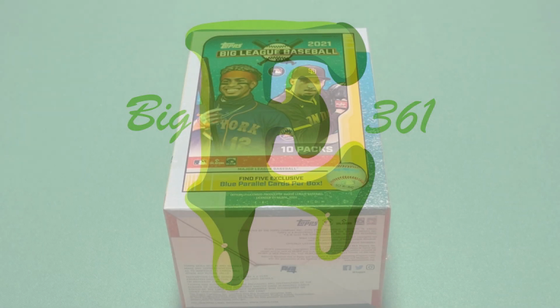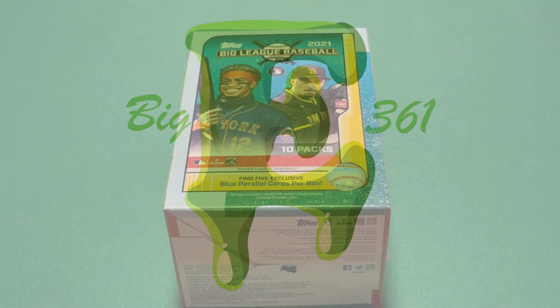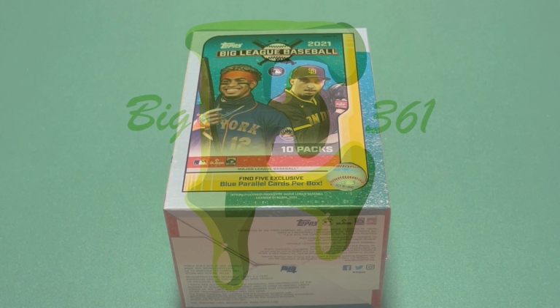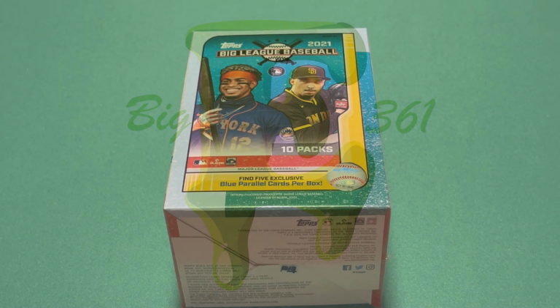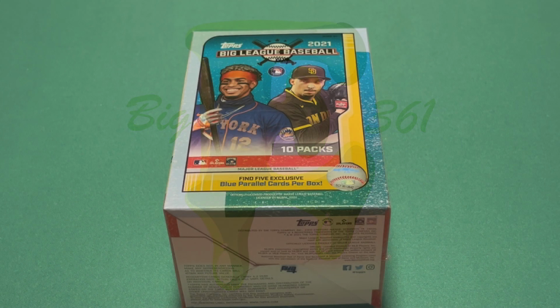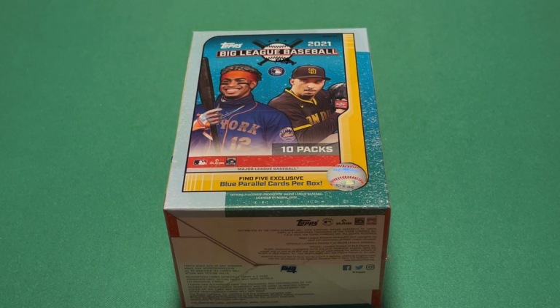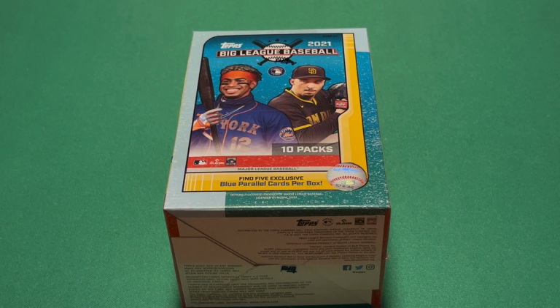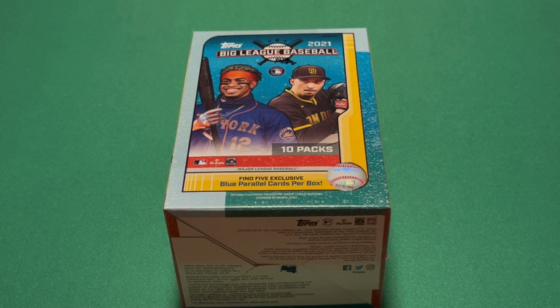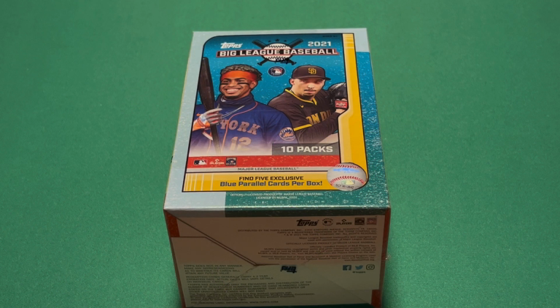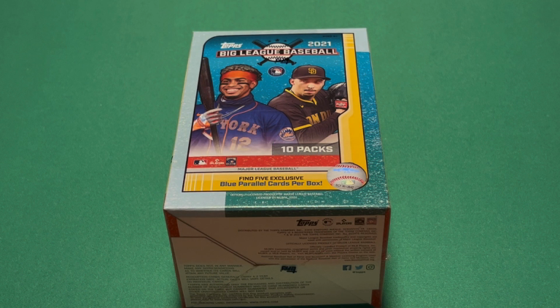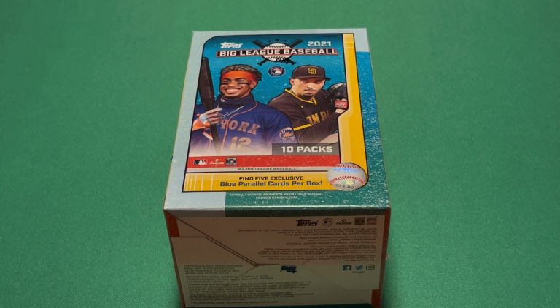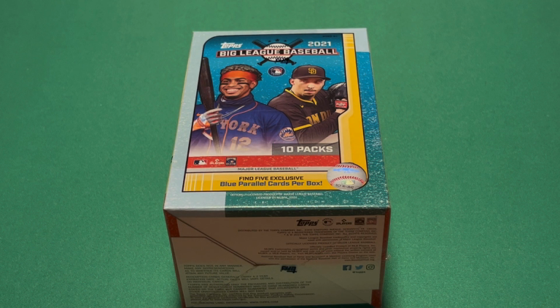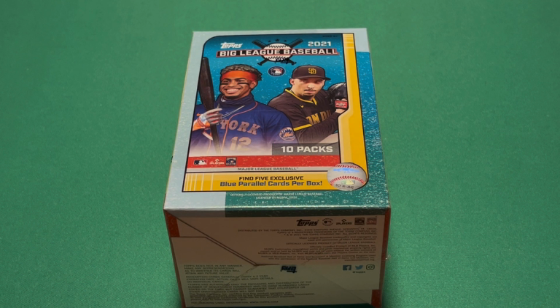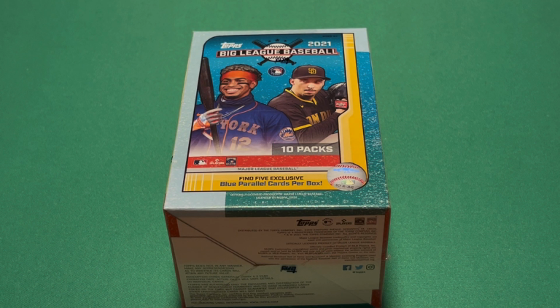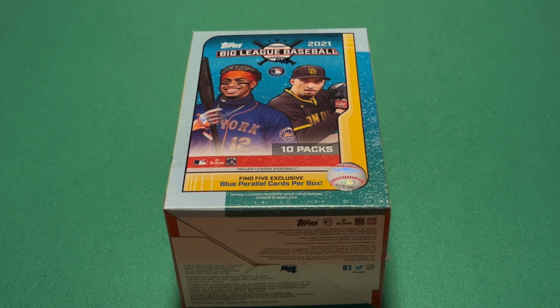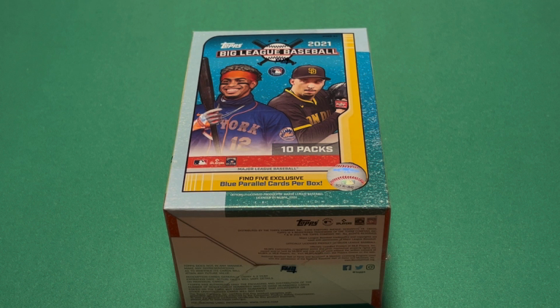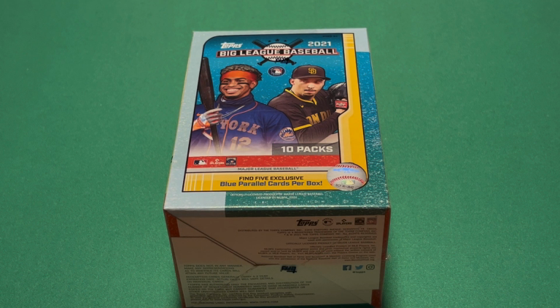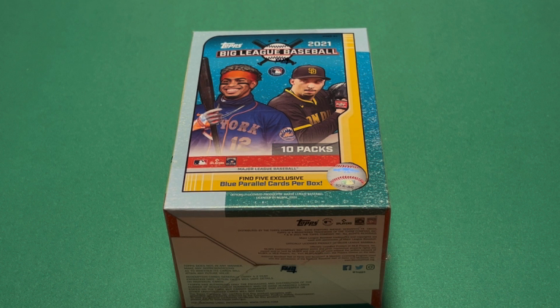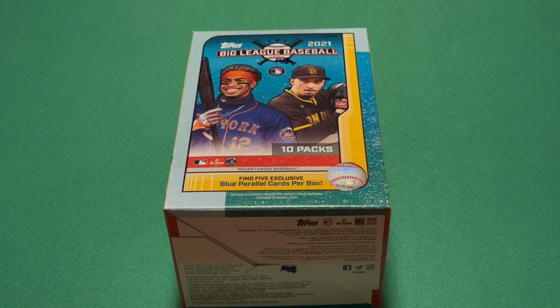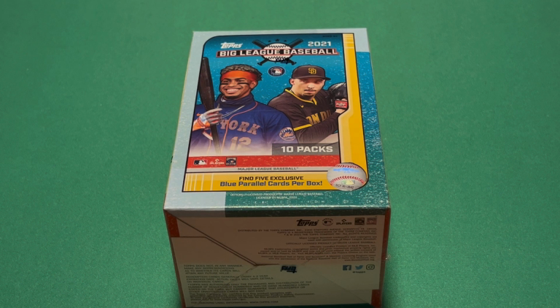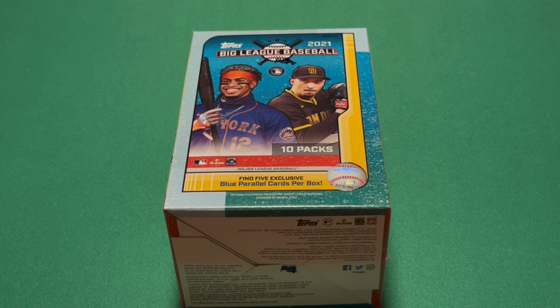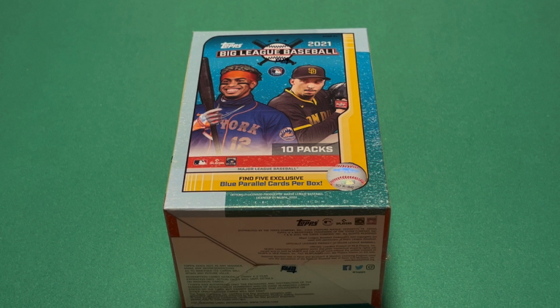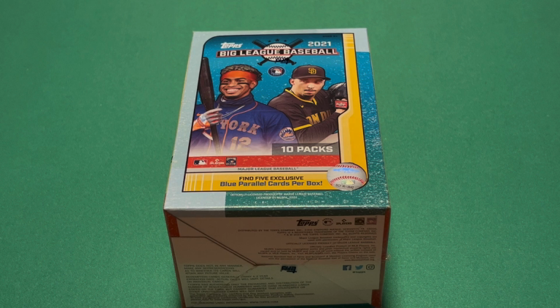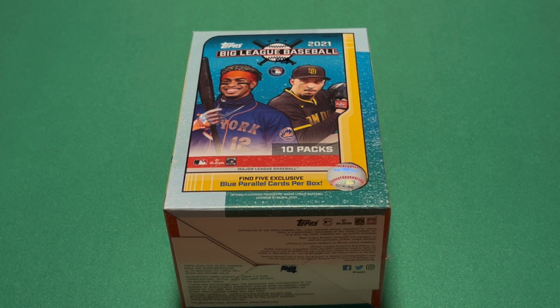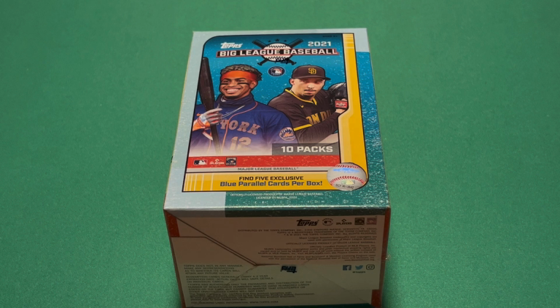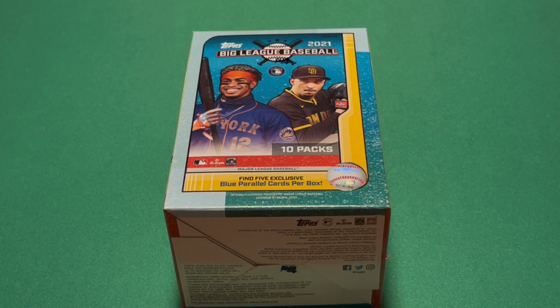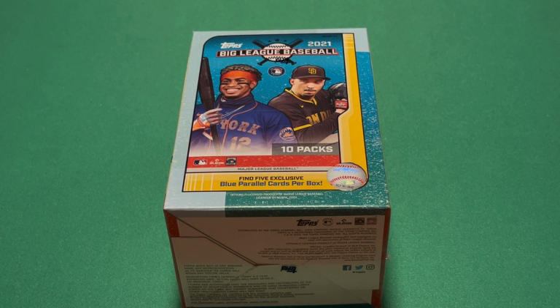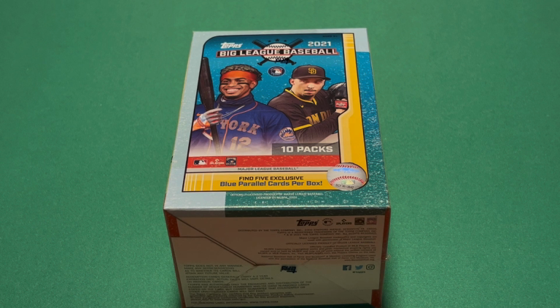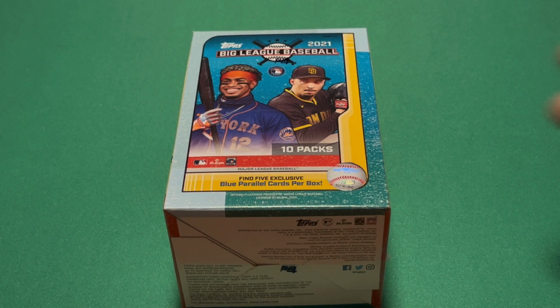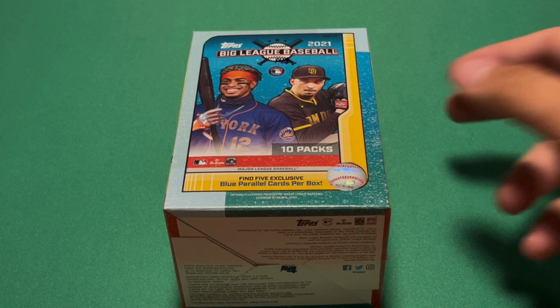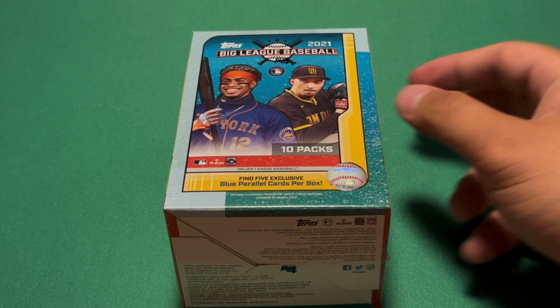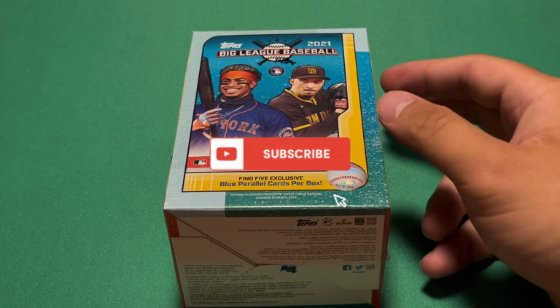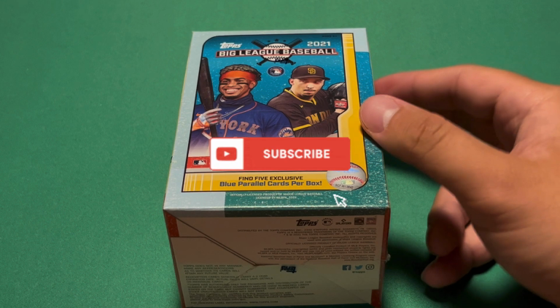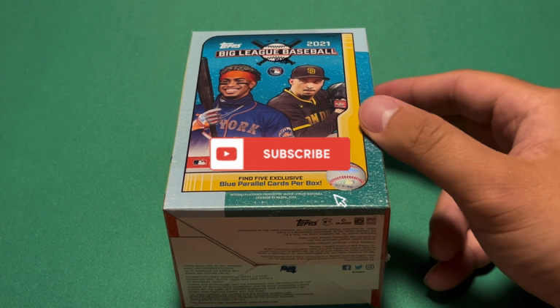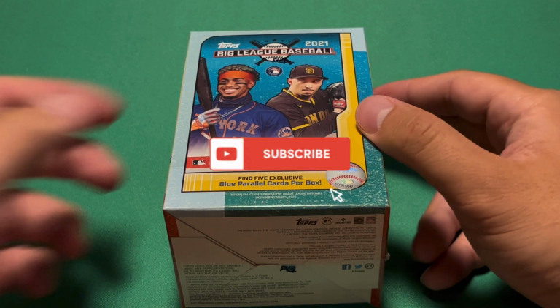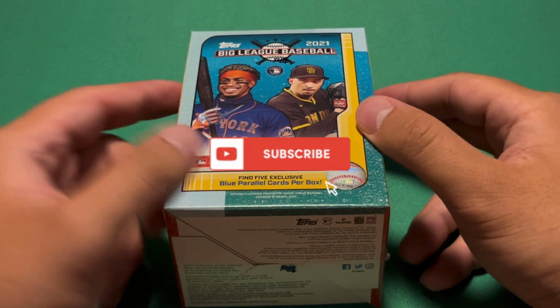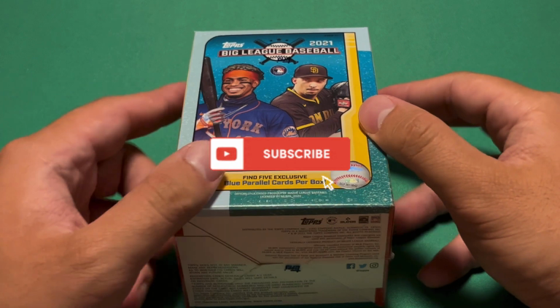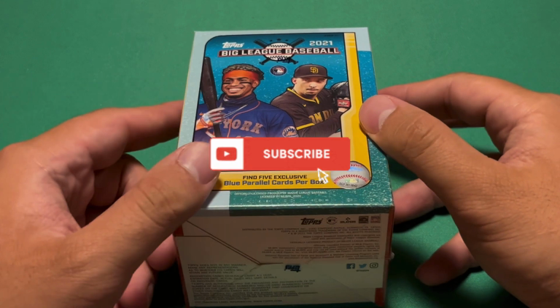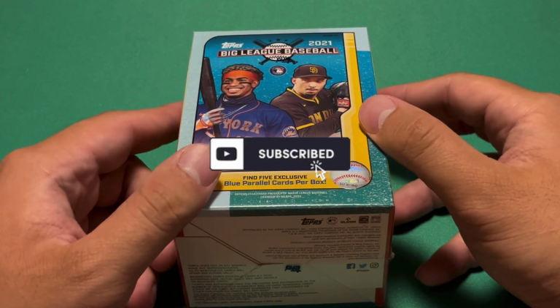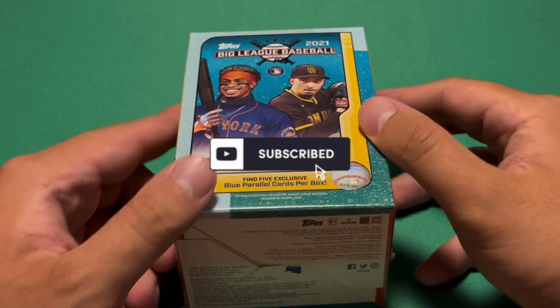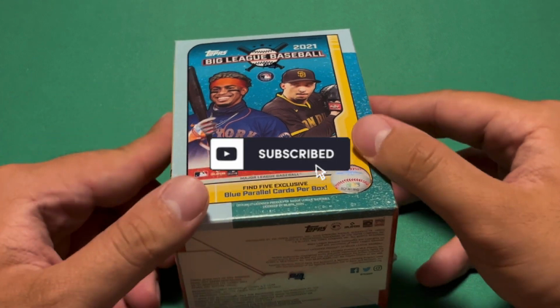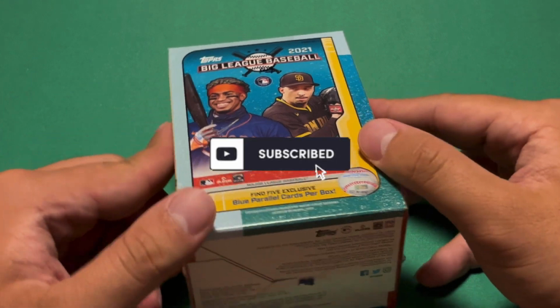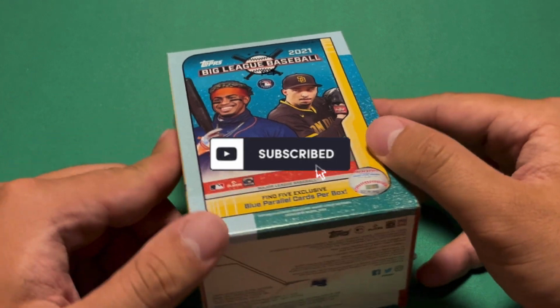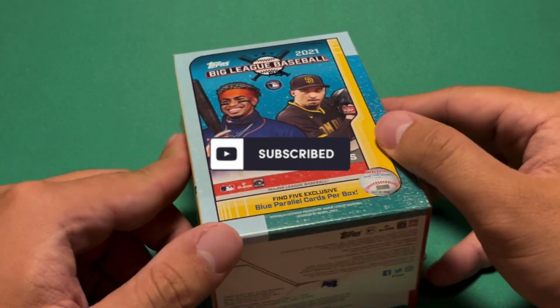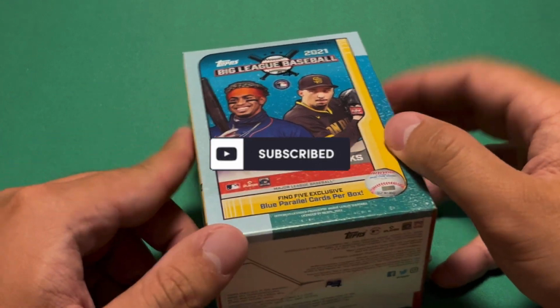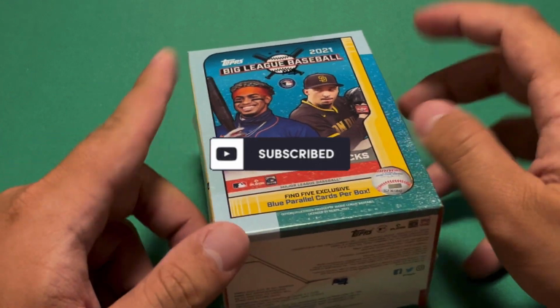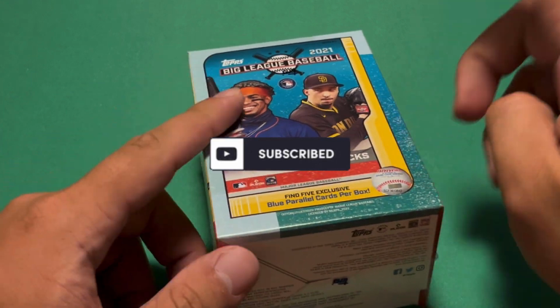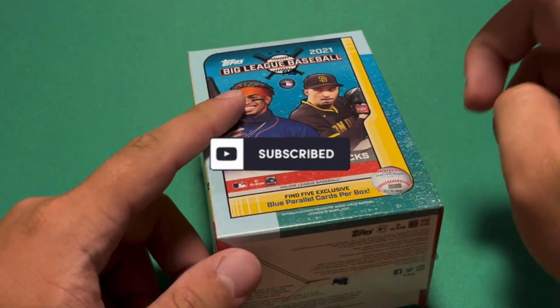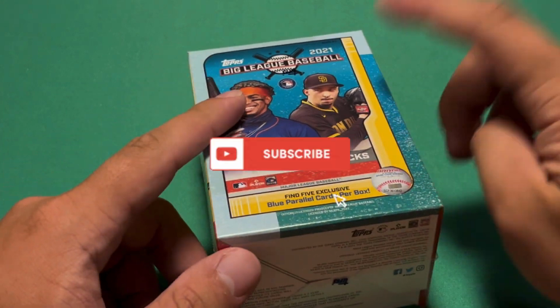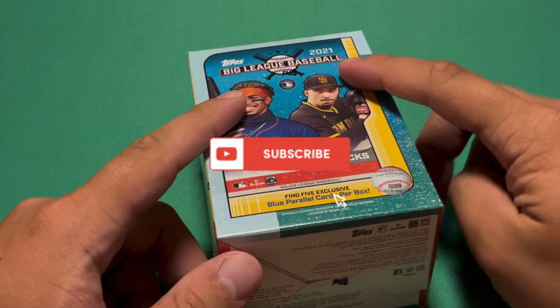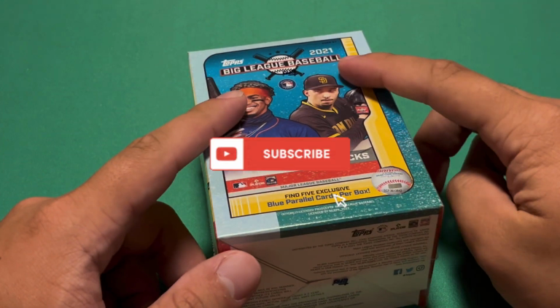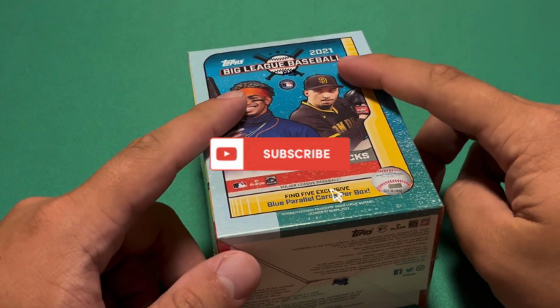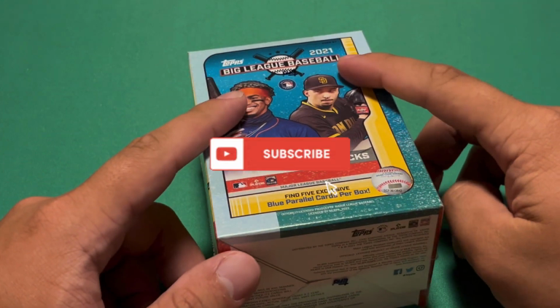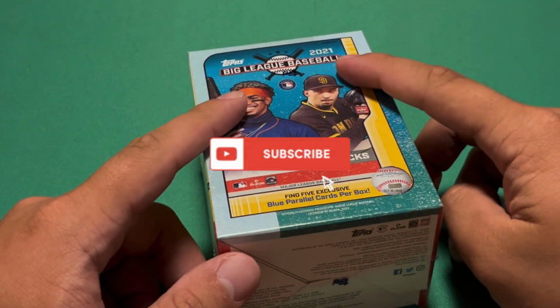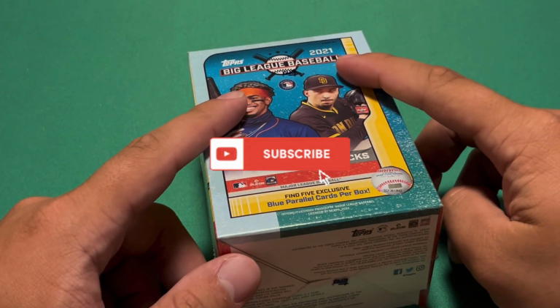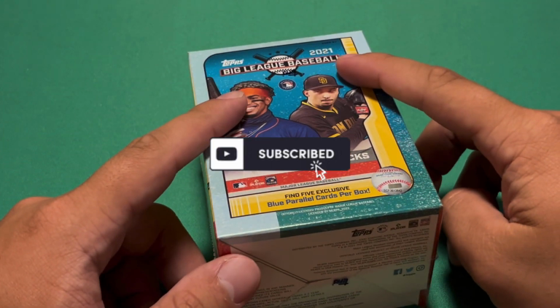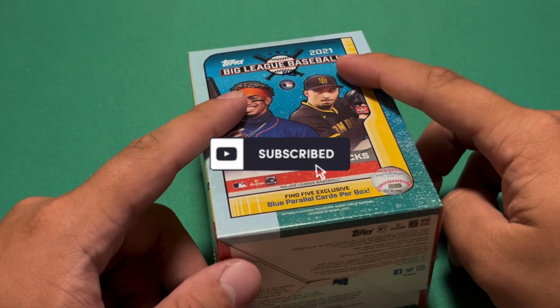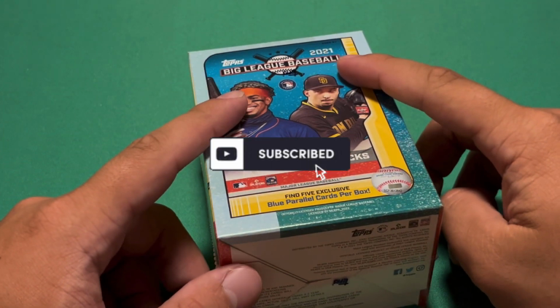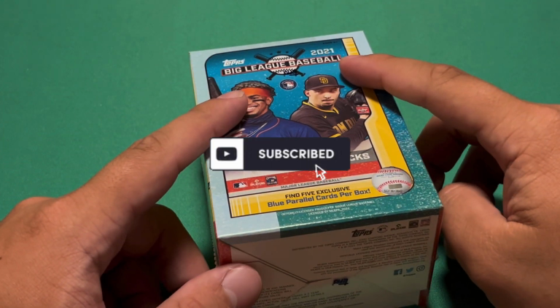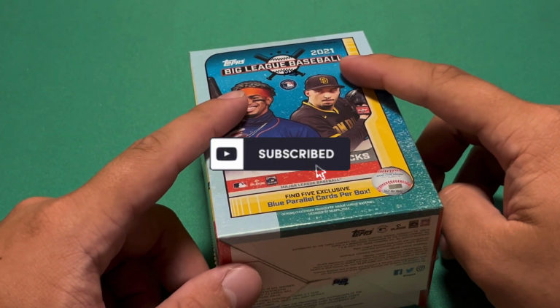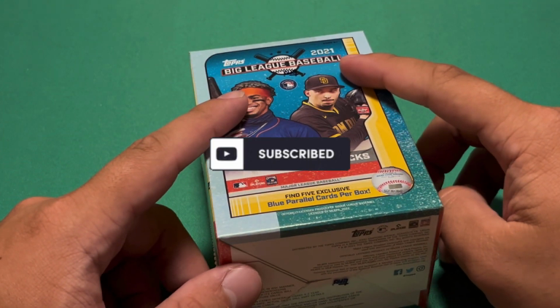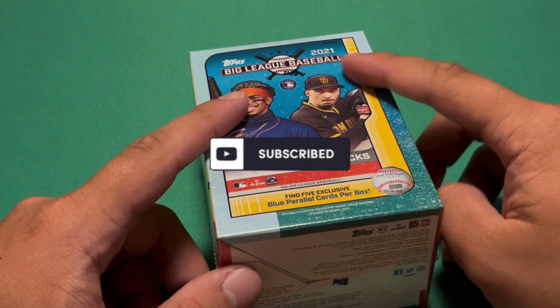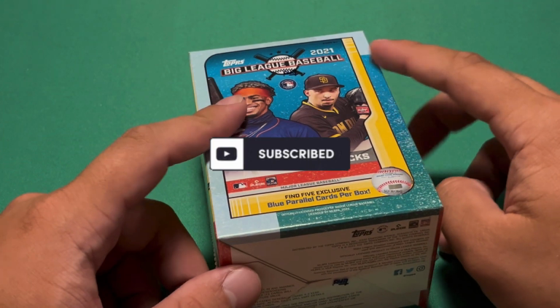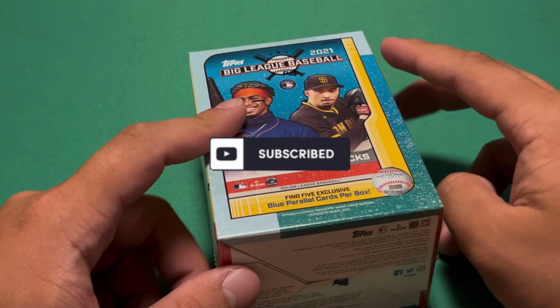What's up guys, Biggie361 here, back on with another video. Today I have a very late release — 2021 Topps Big League Baseball.